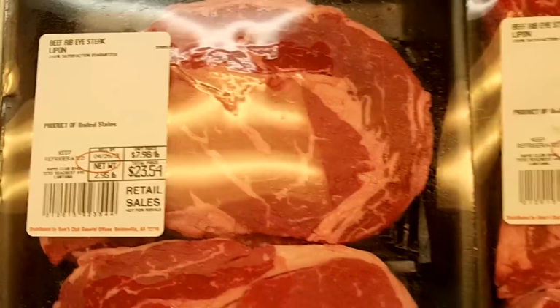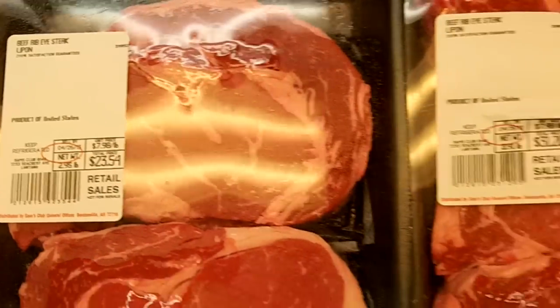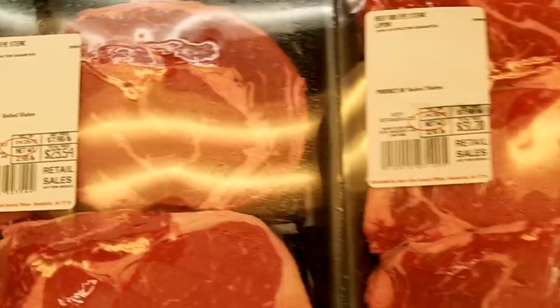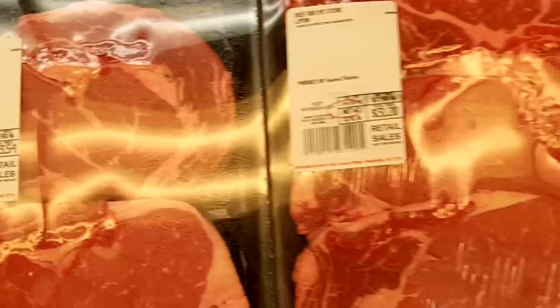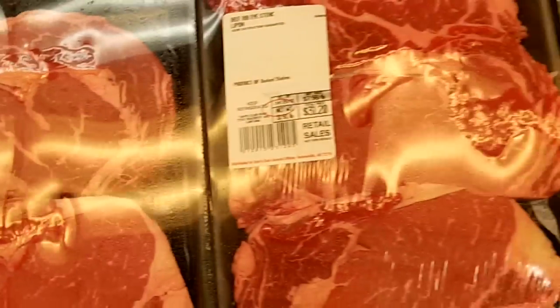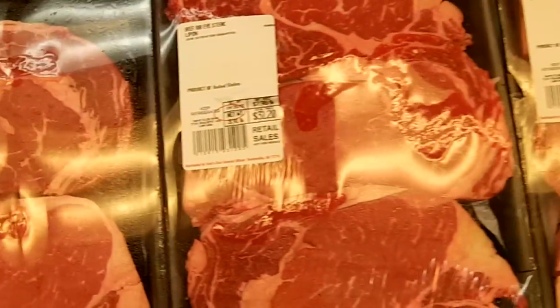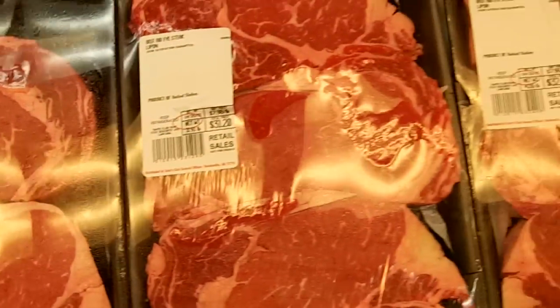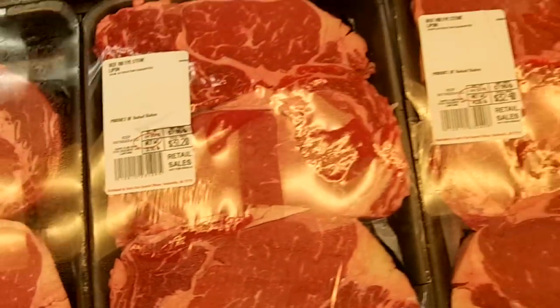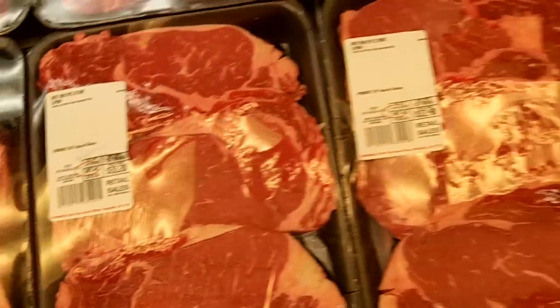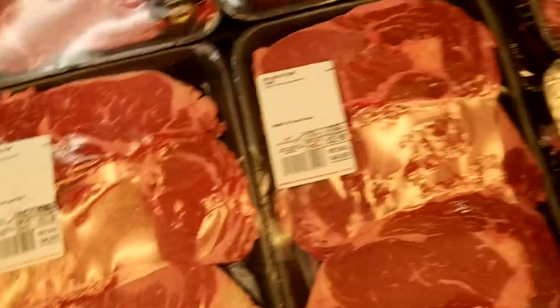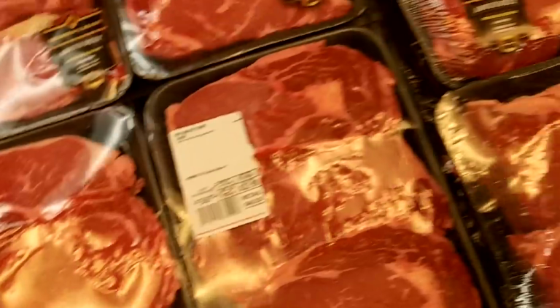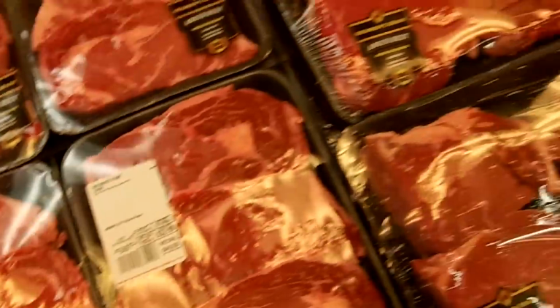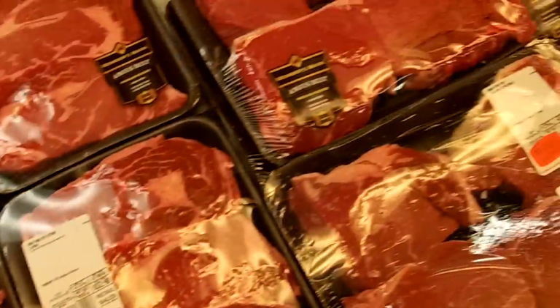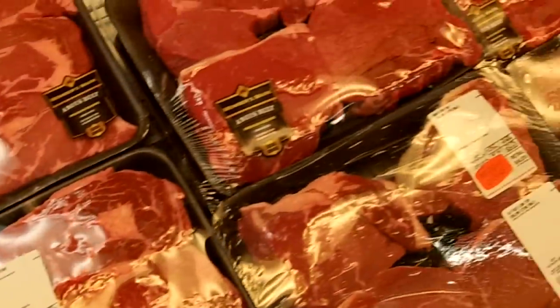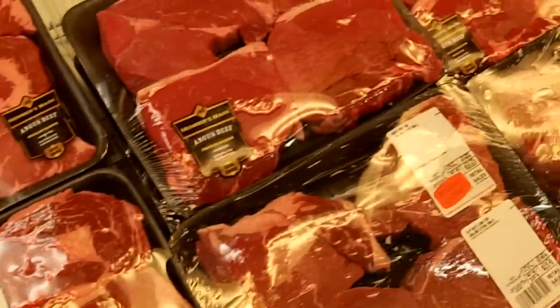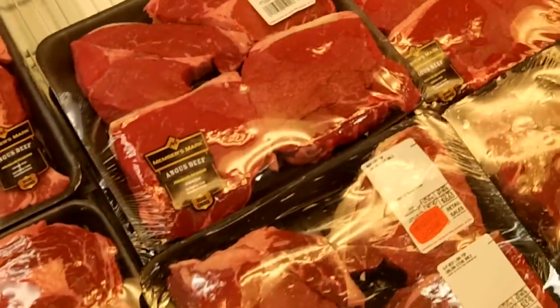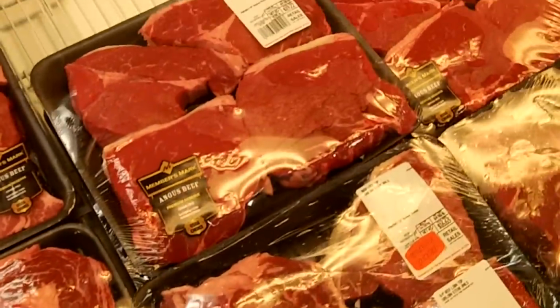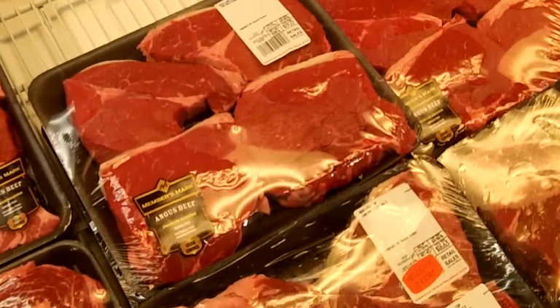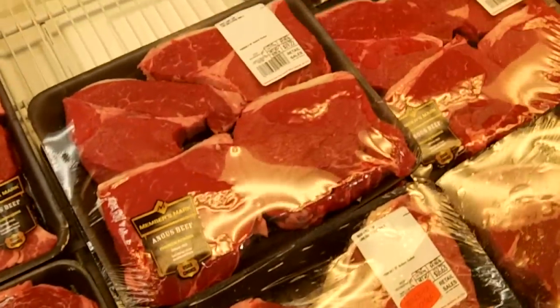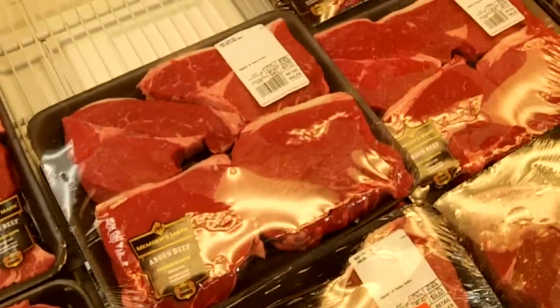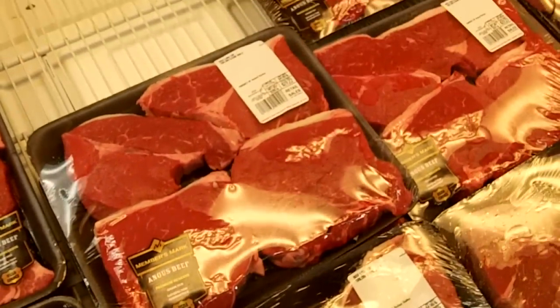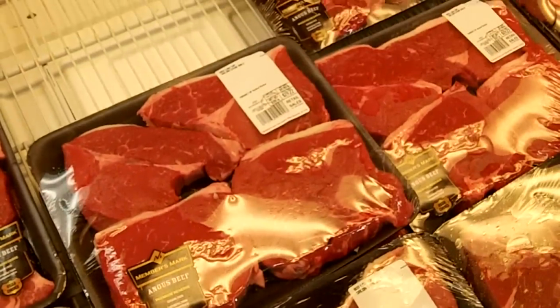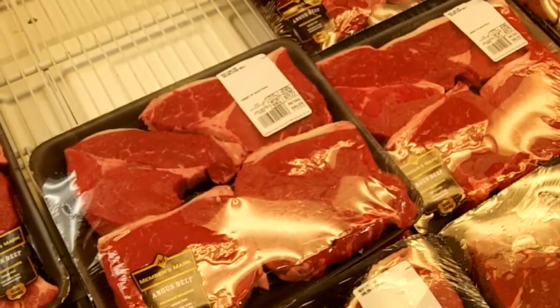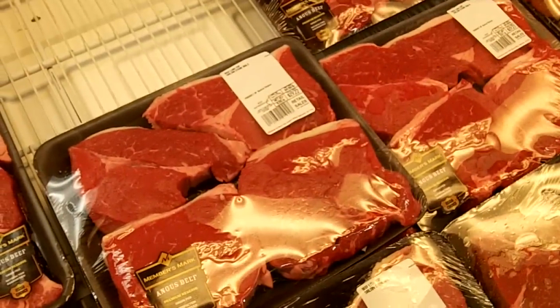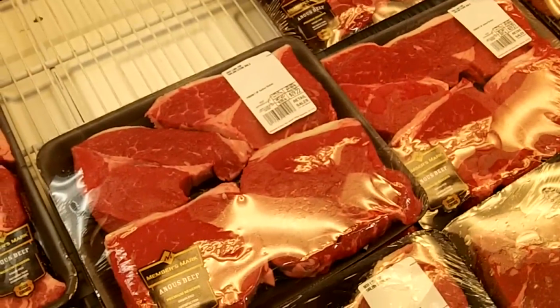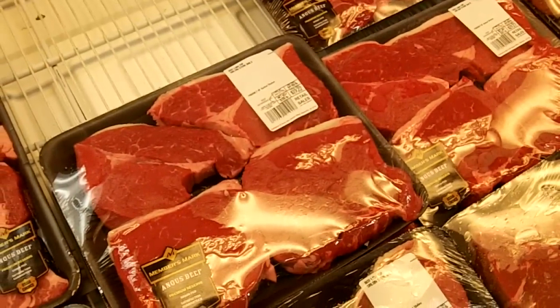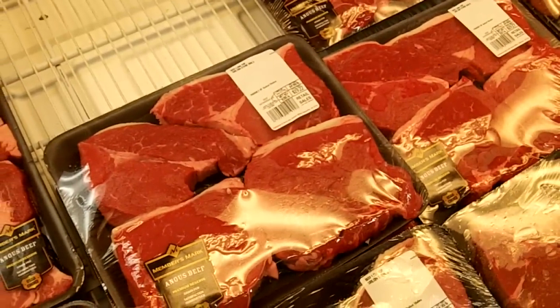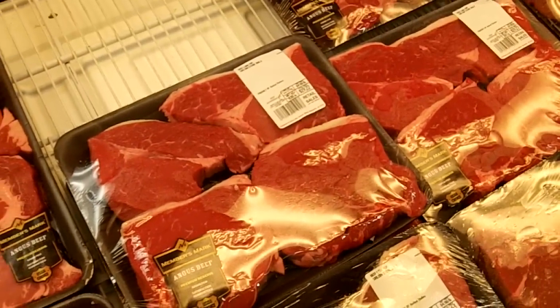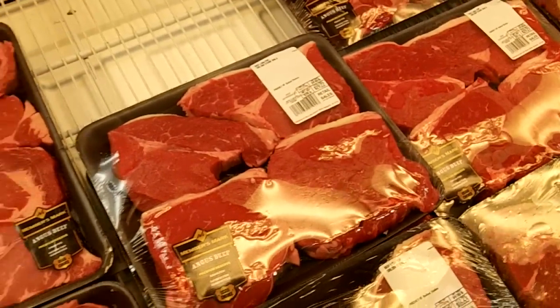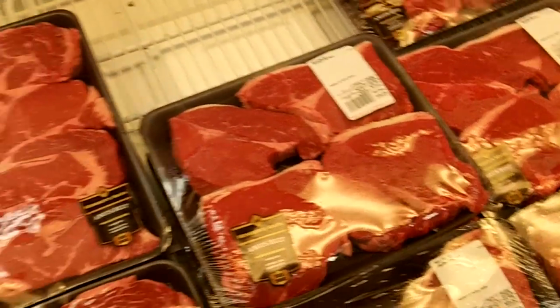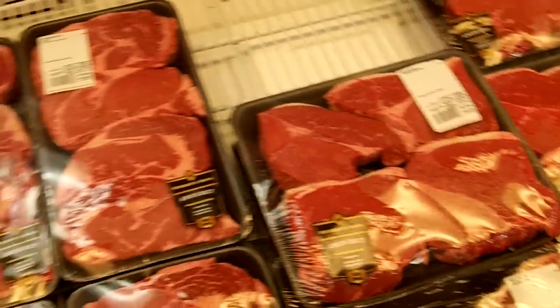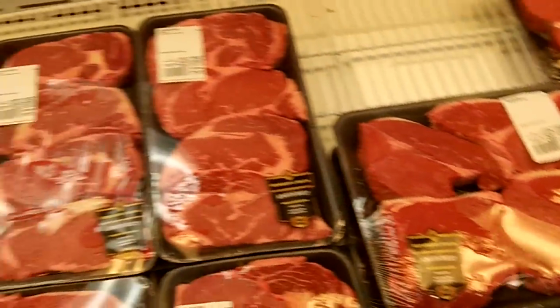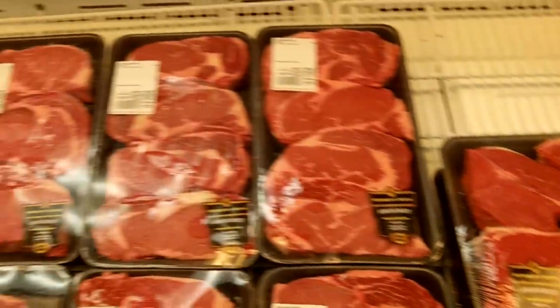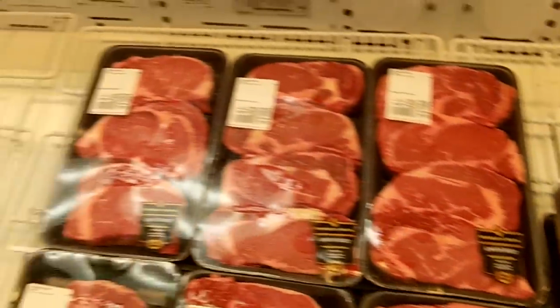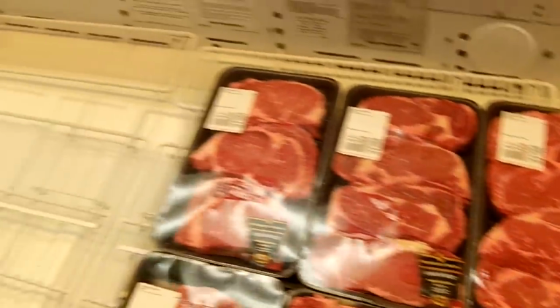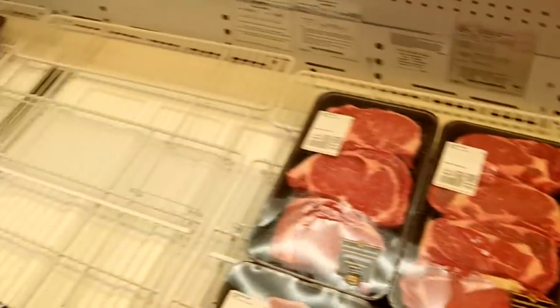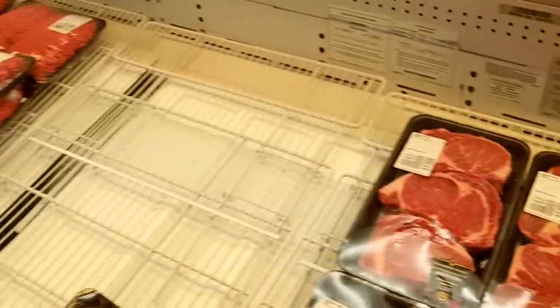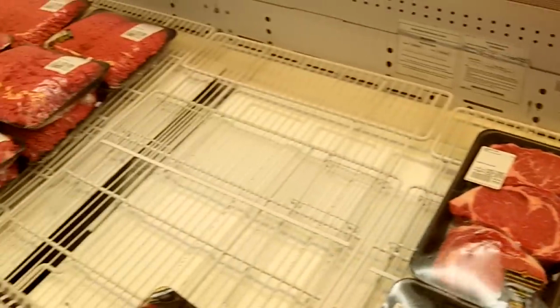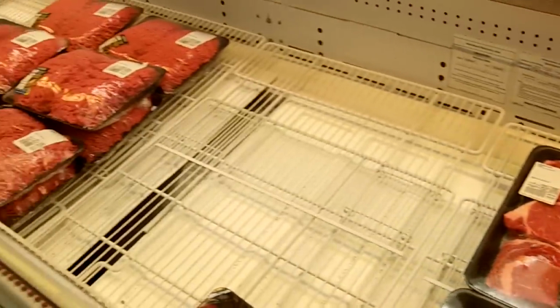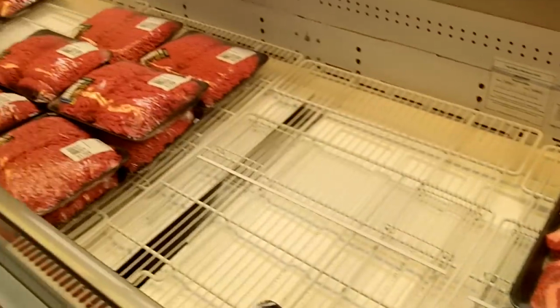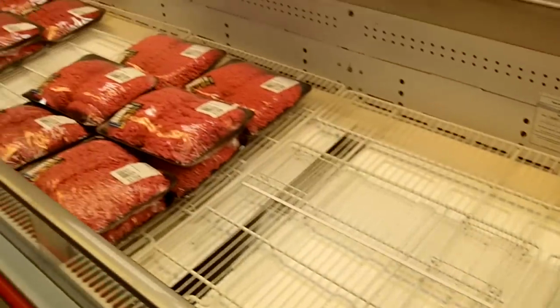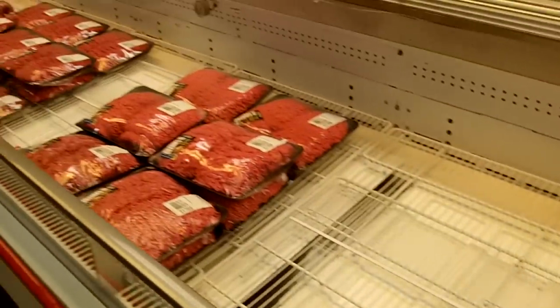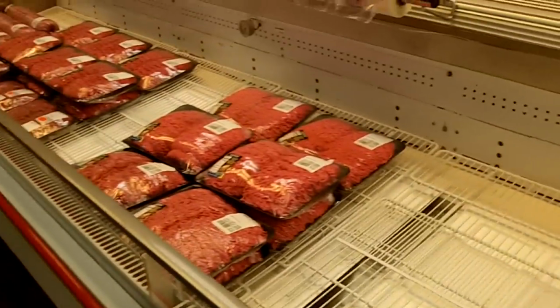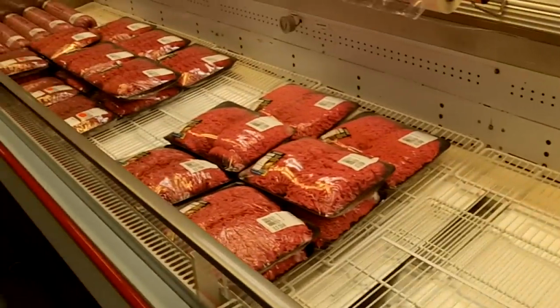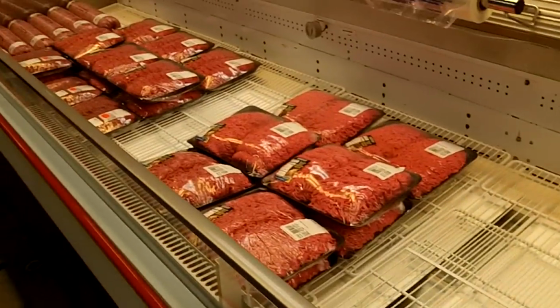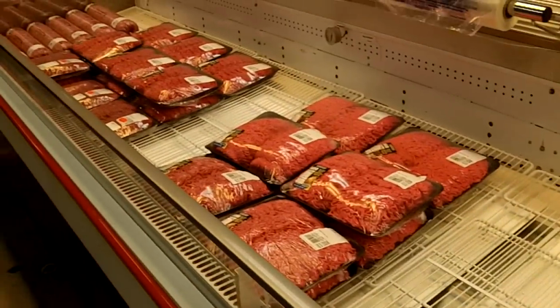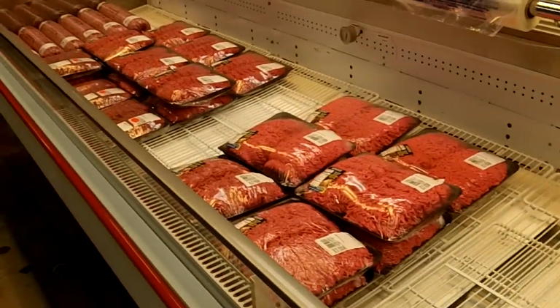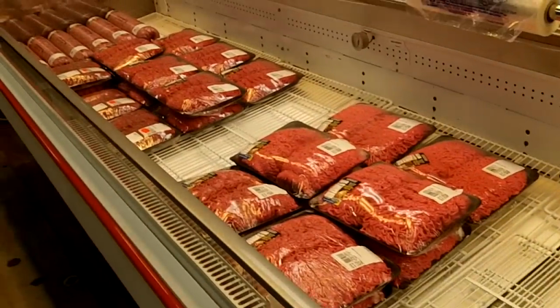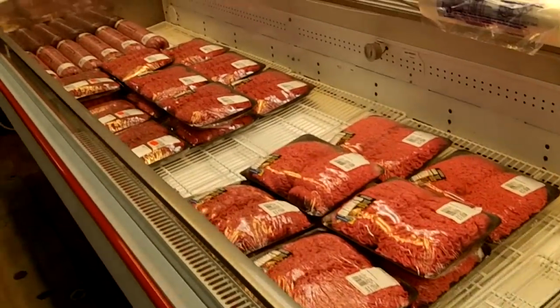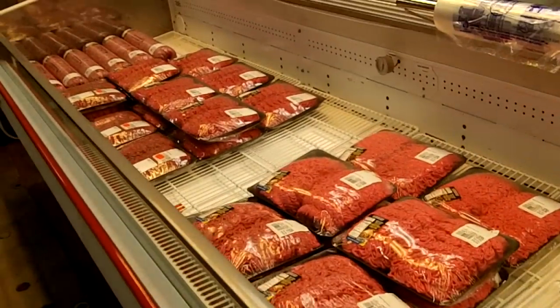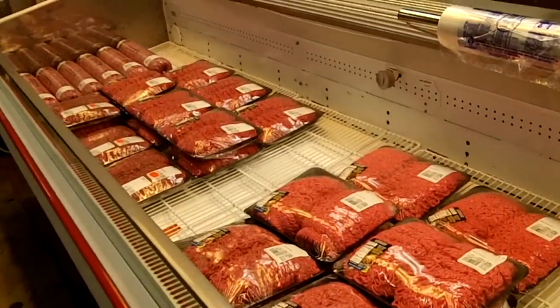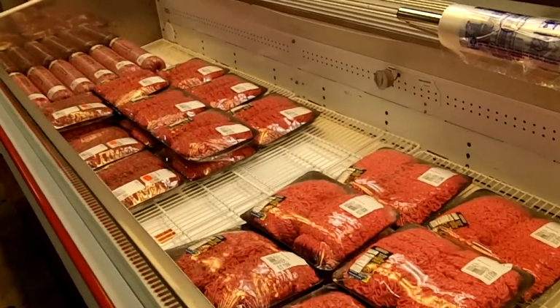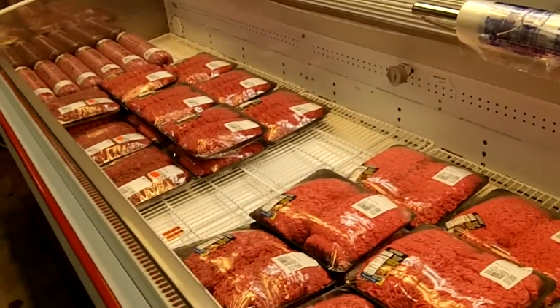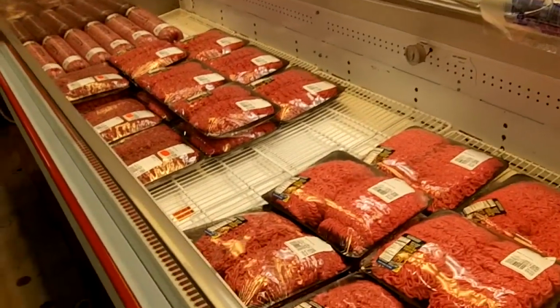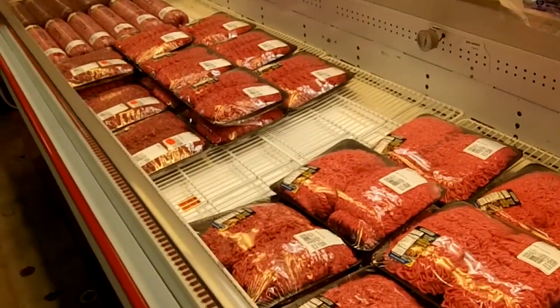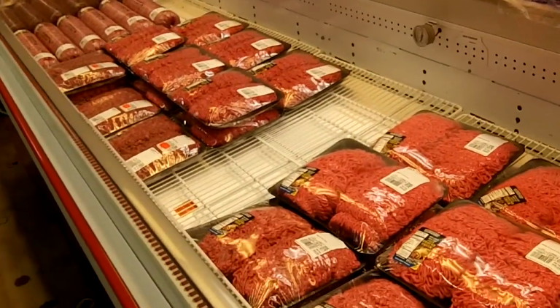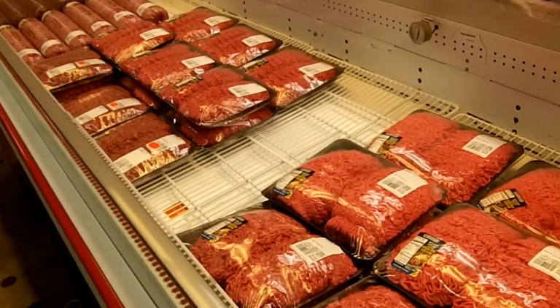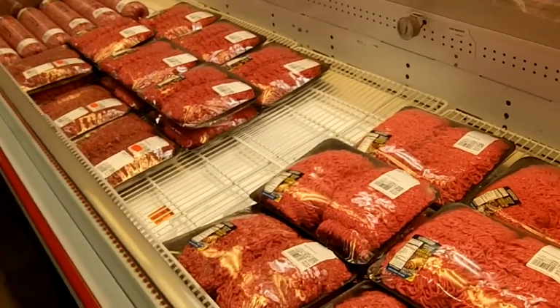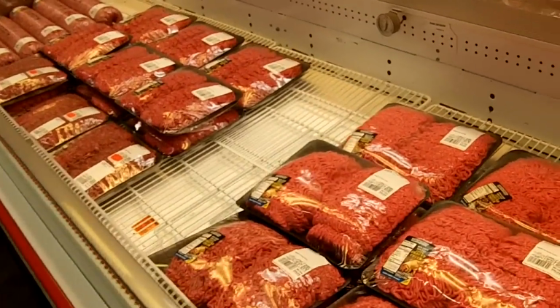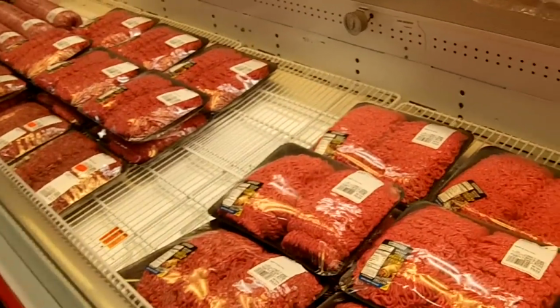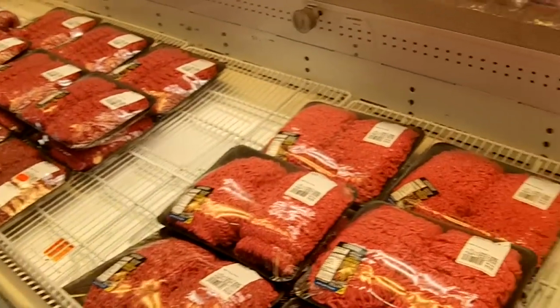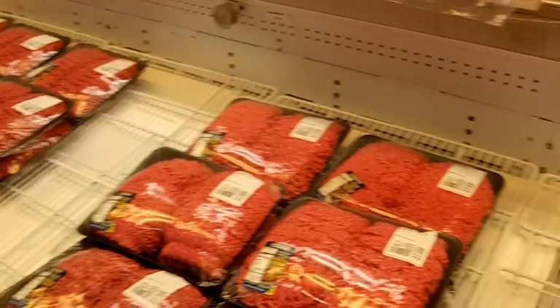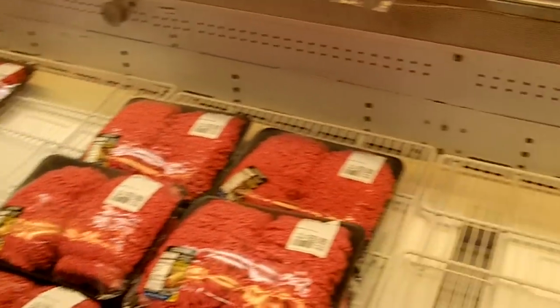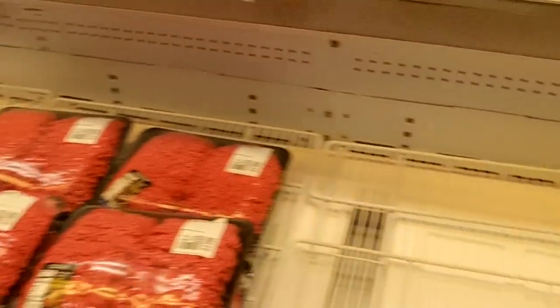A little pricey — more than Thailand — but this is beef. Not high grade beef too. Not that Thai beef.